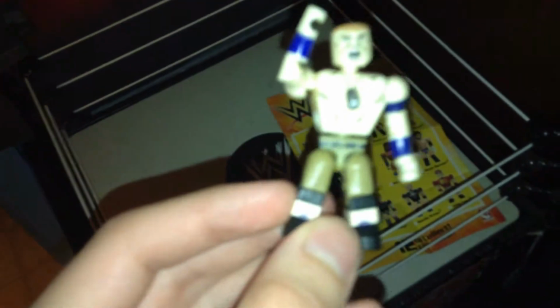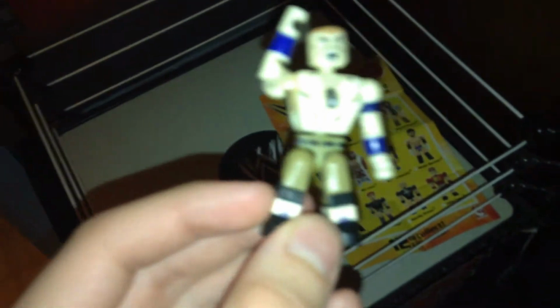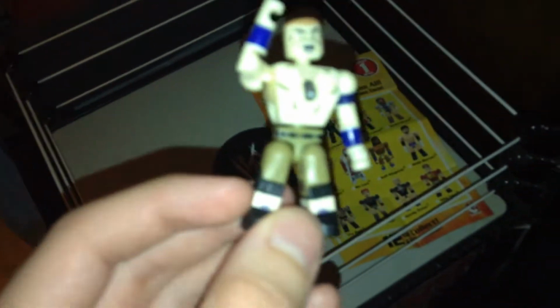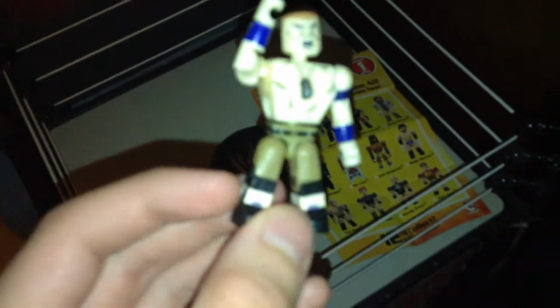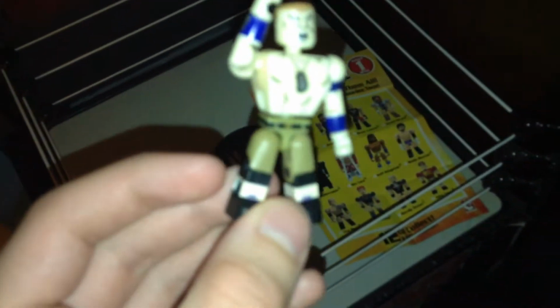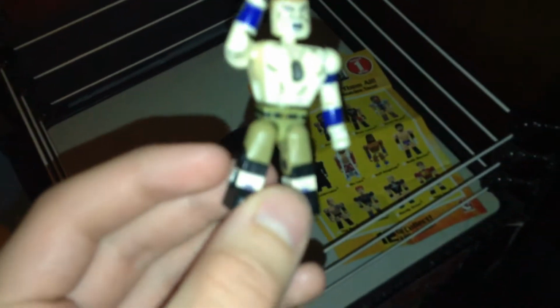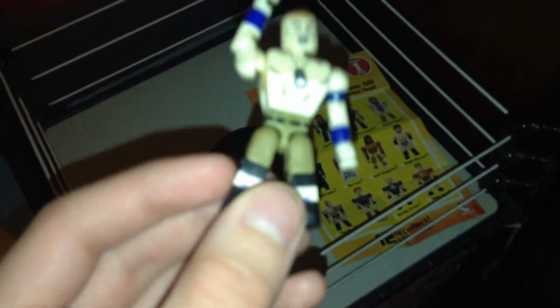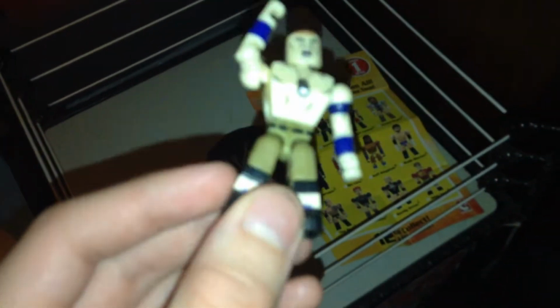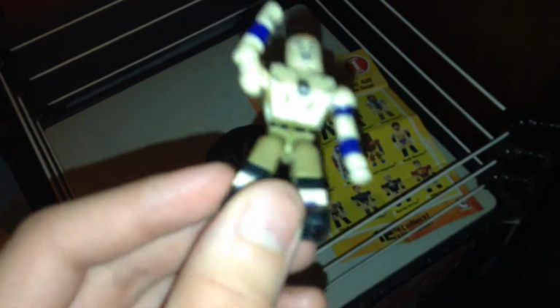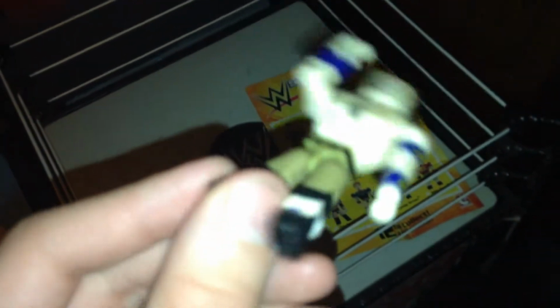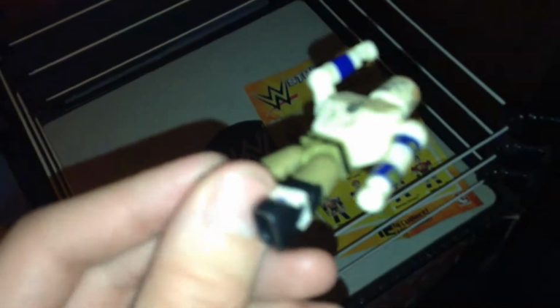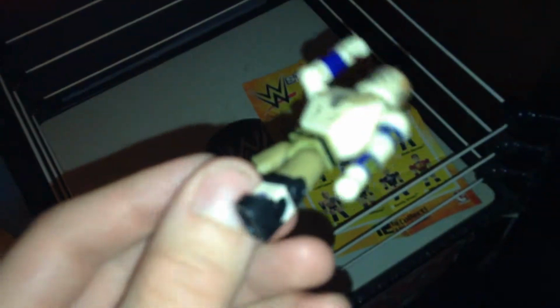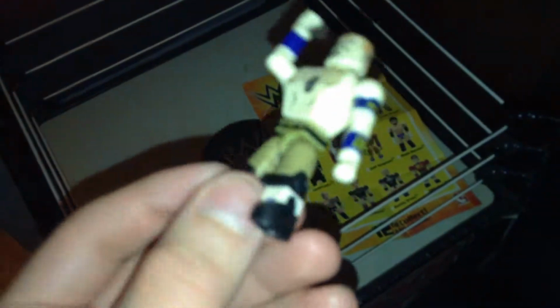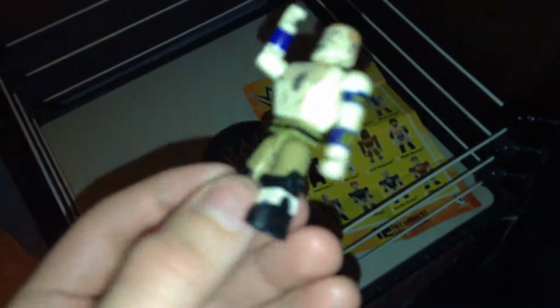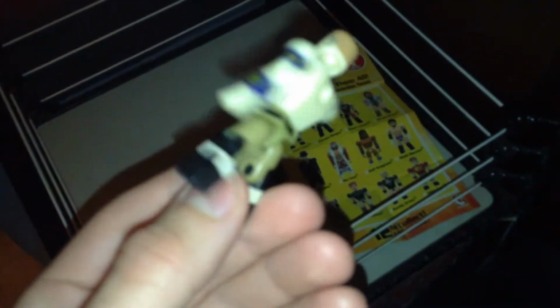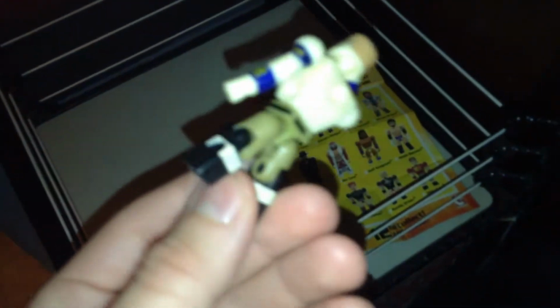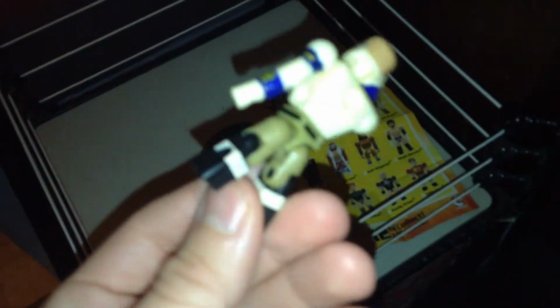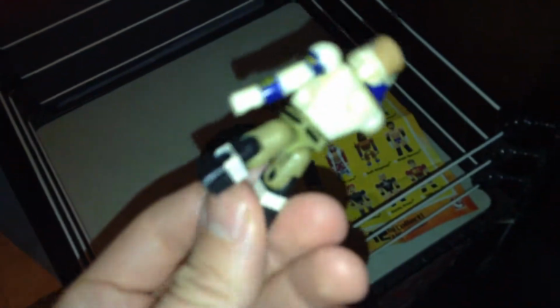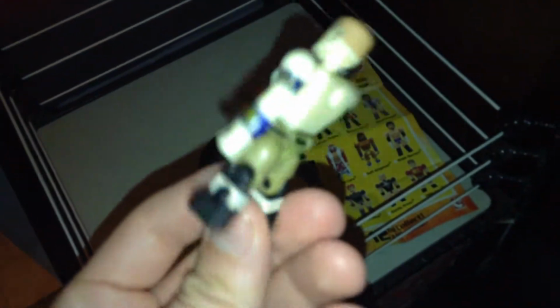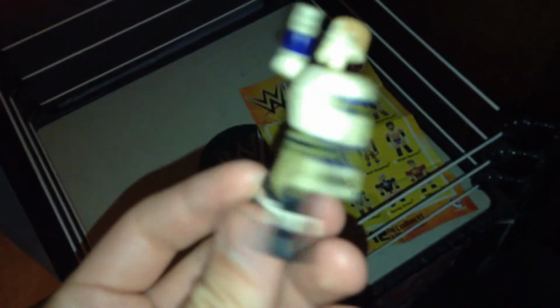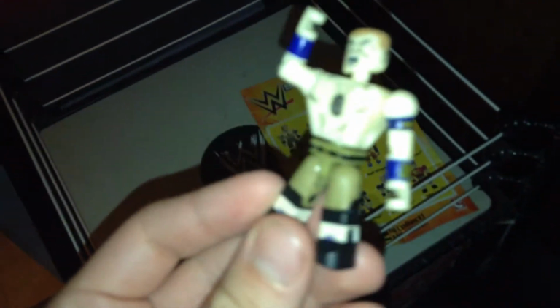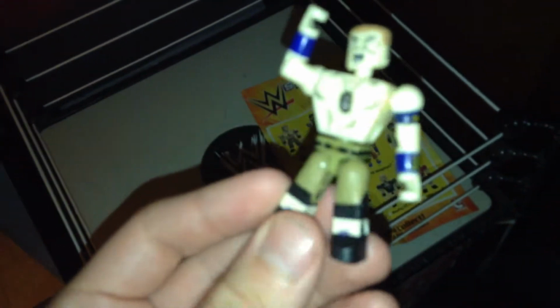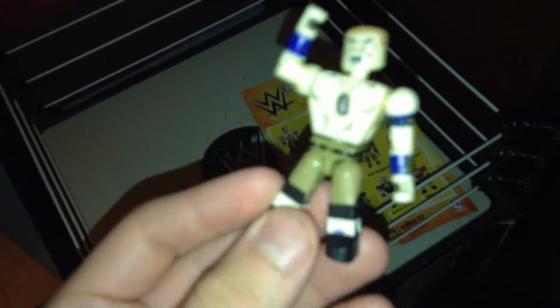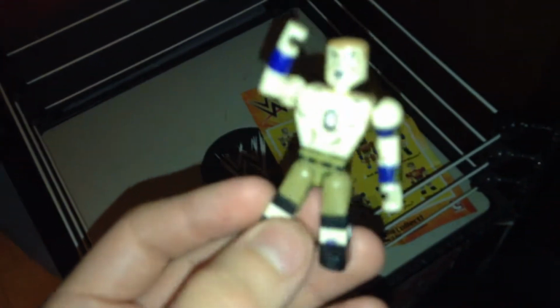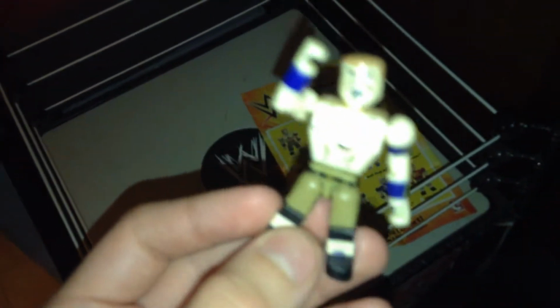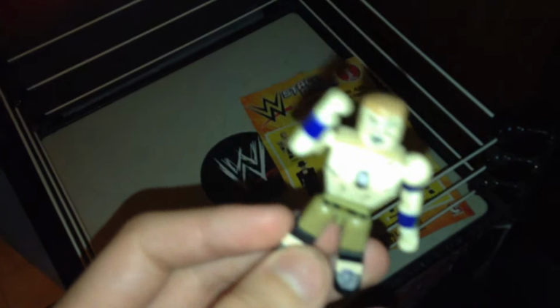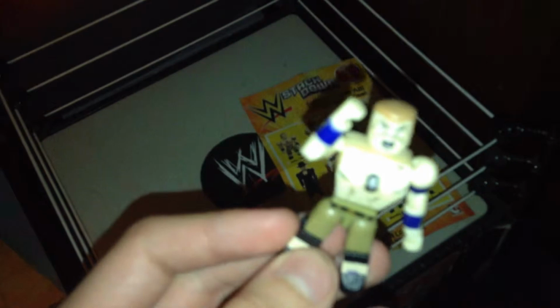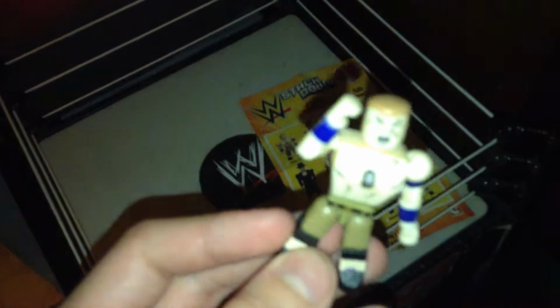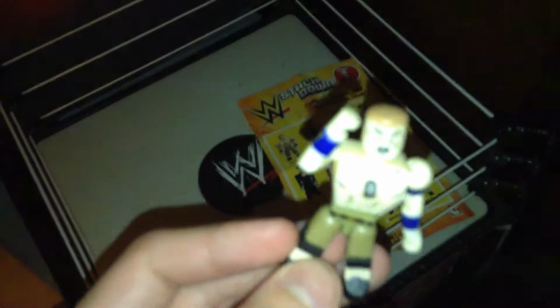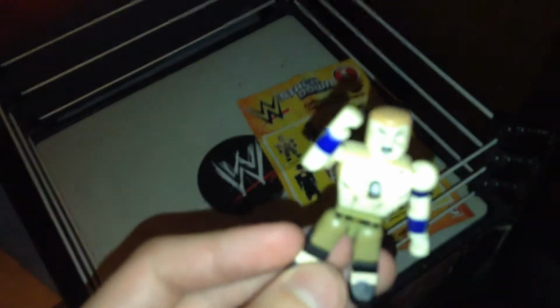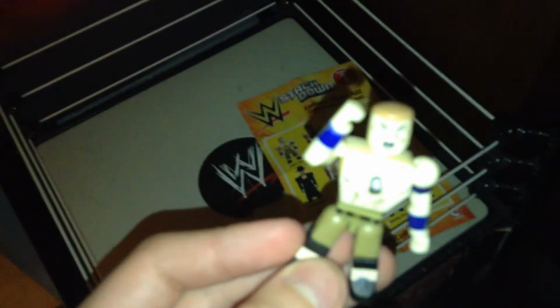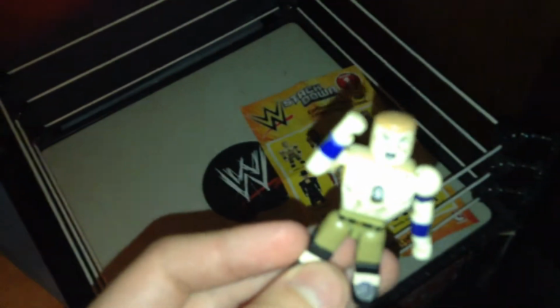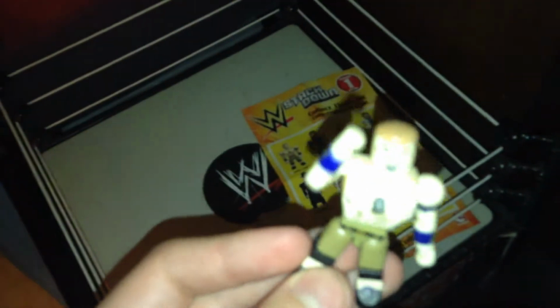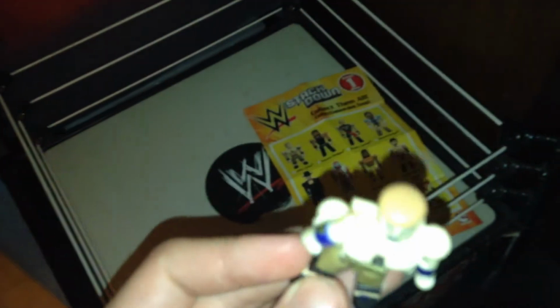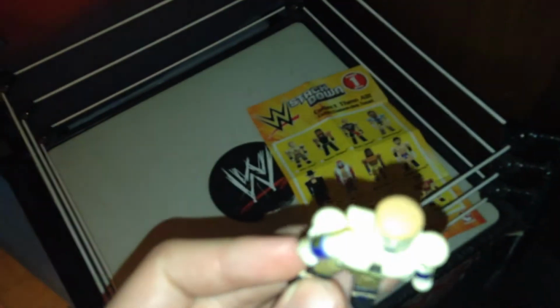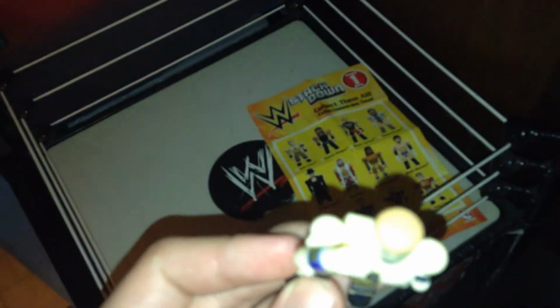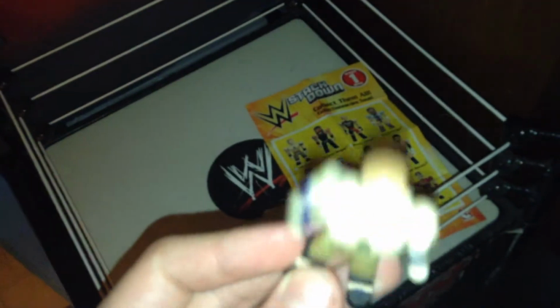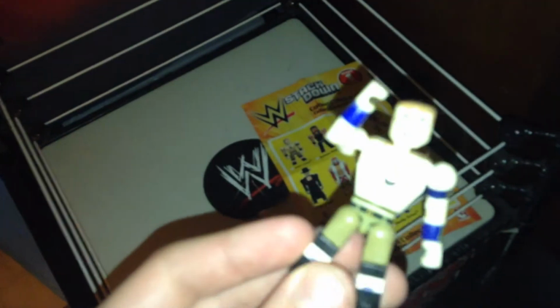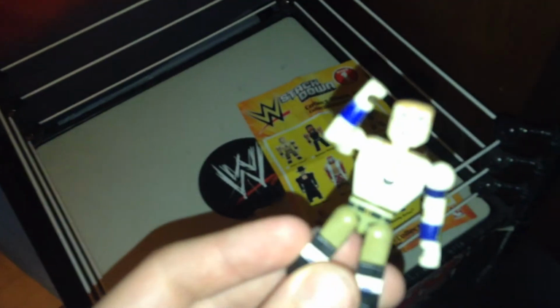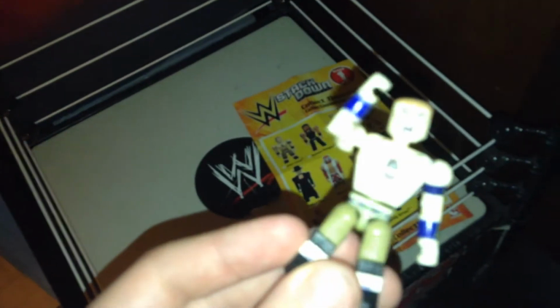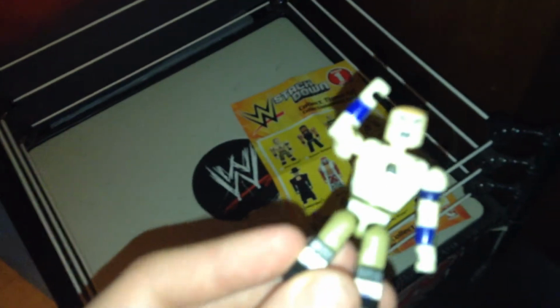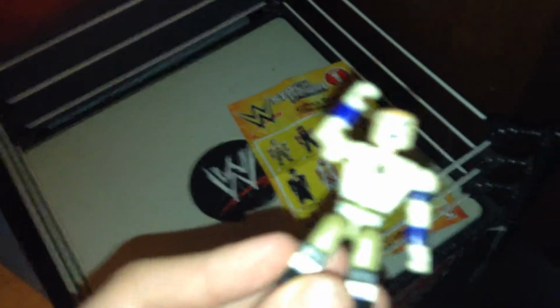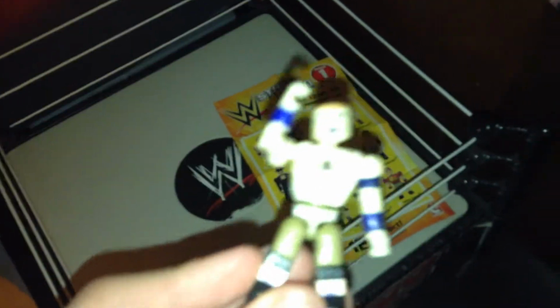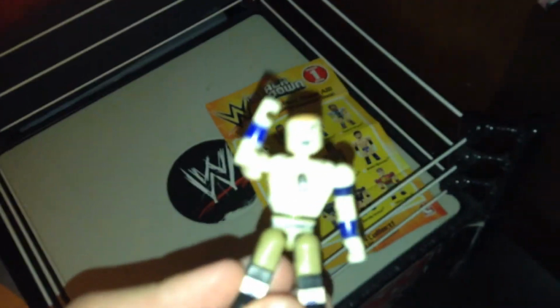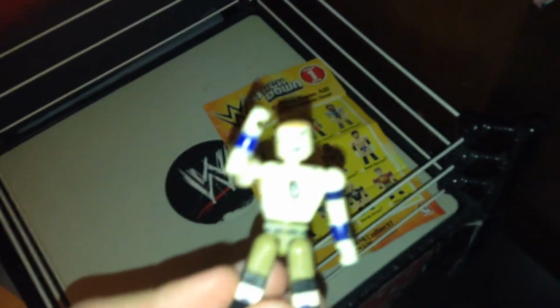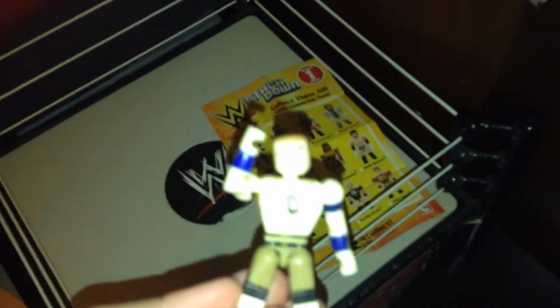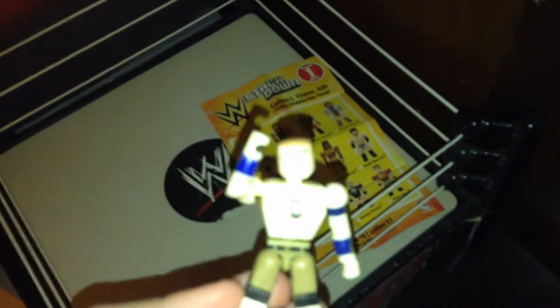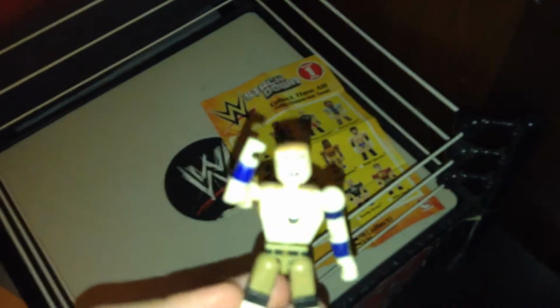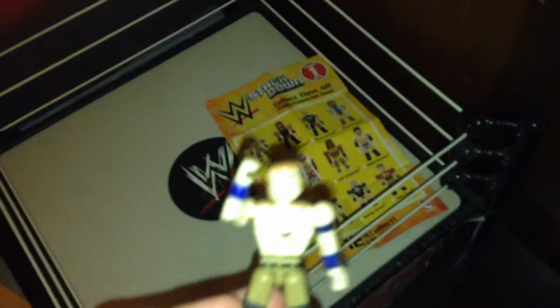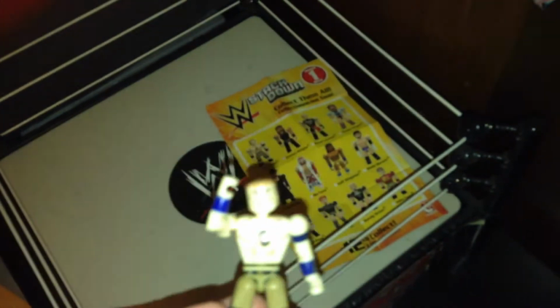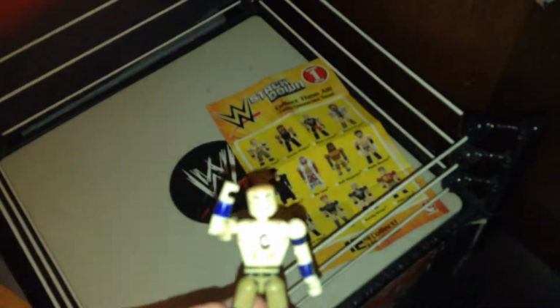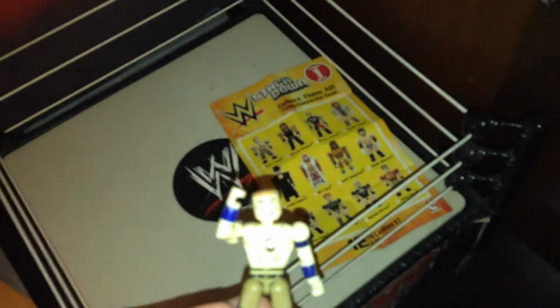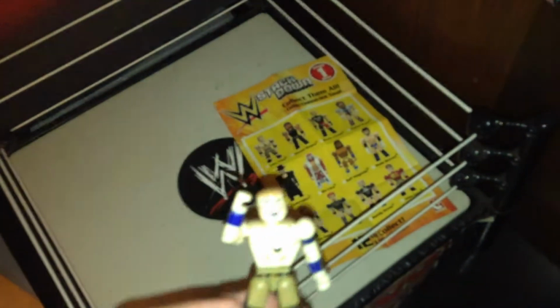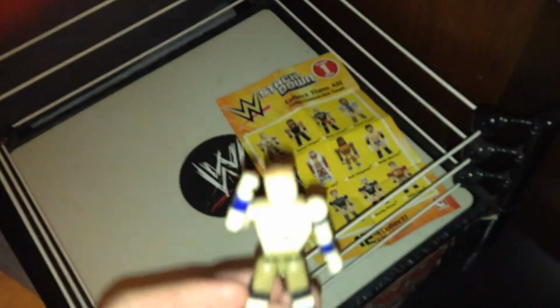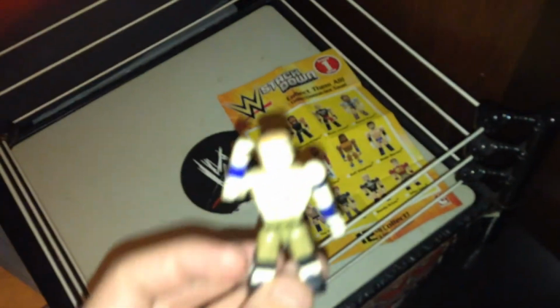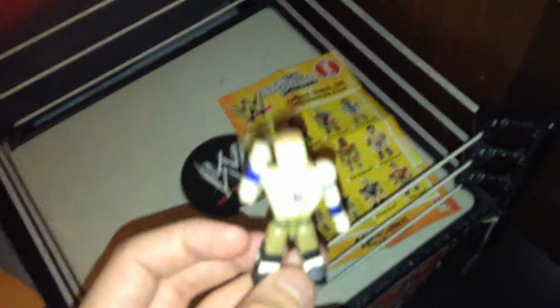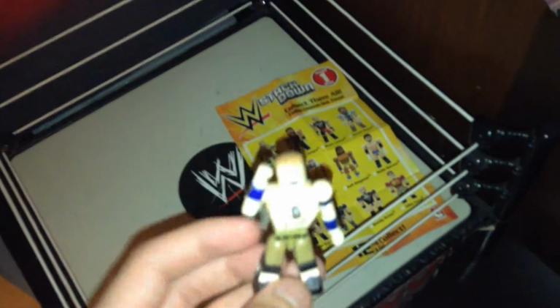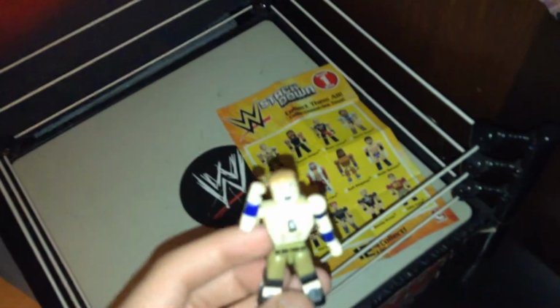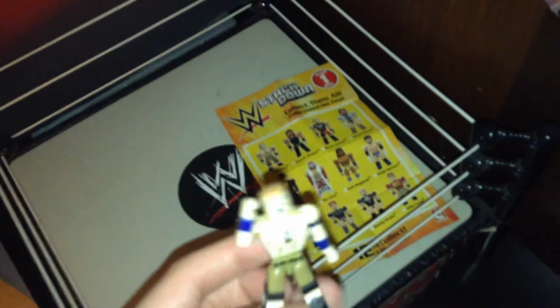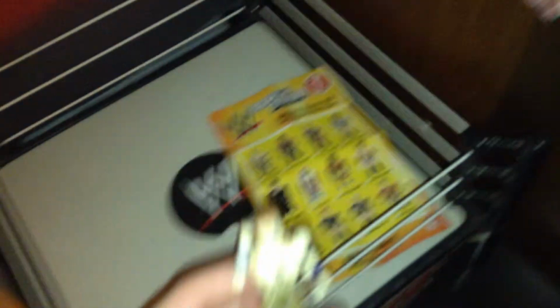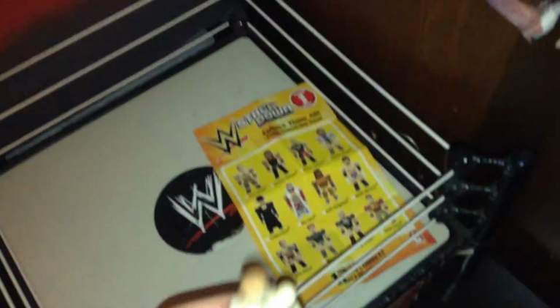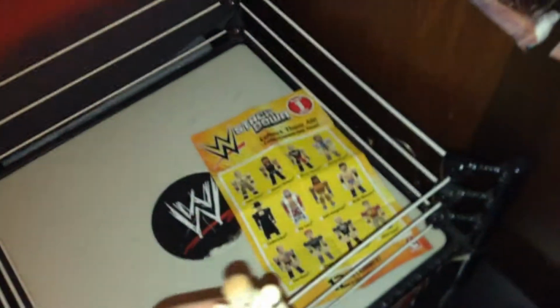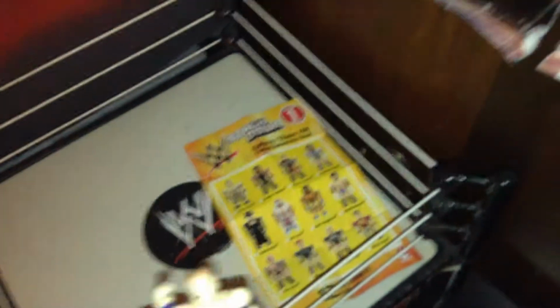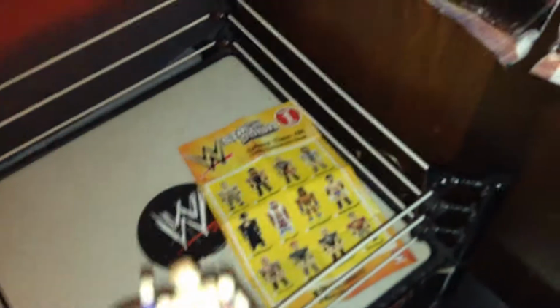He's got his shorts, his knee pads, his little boots, his shoes right there, his face, his hair. More like a head scanner. It looks kind of like him, but not.